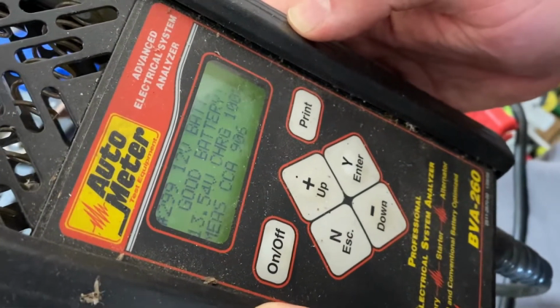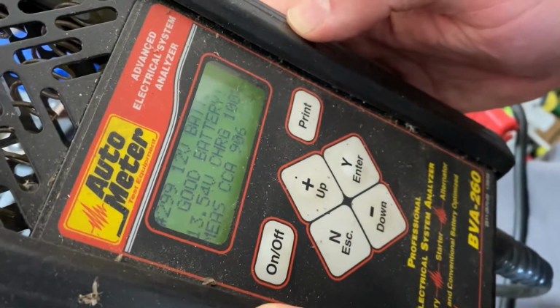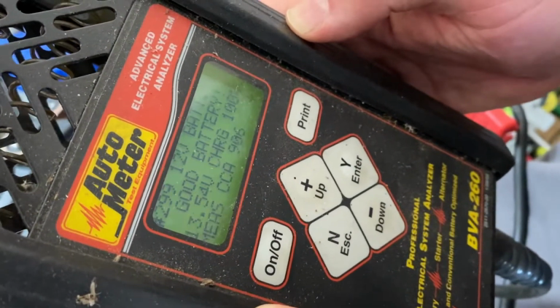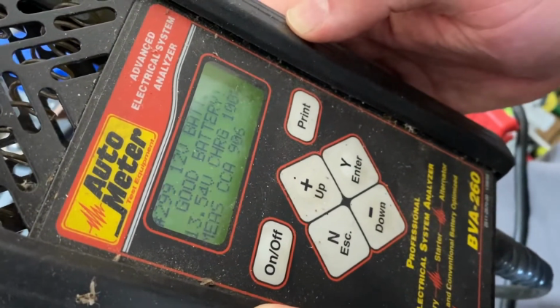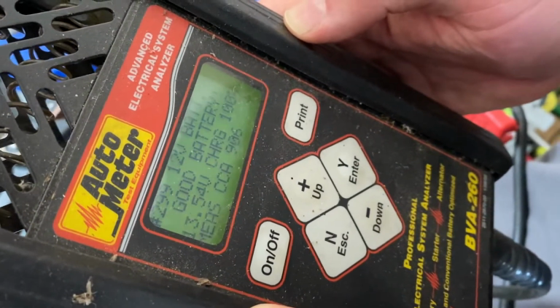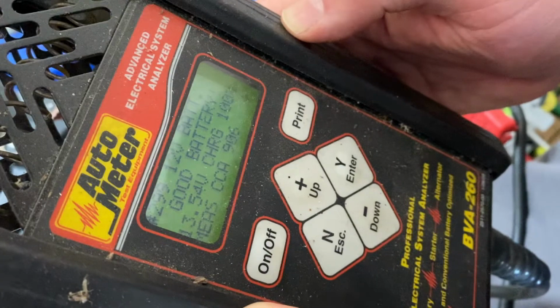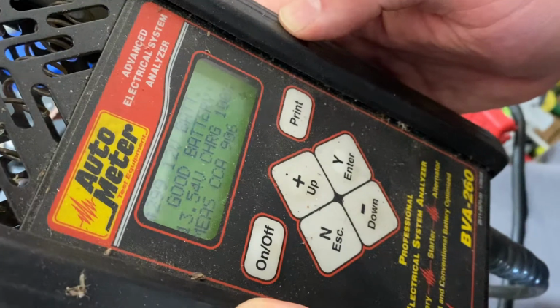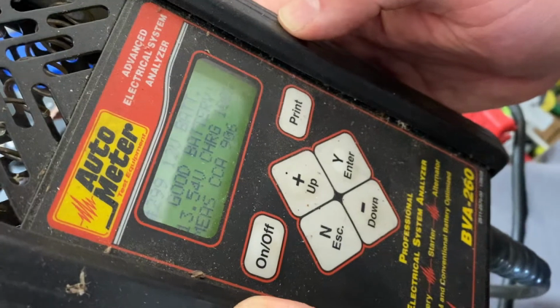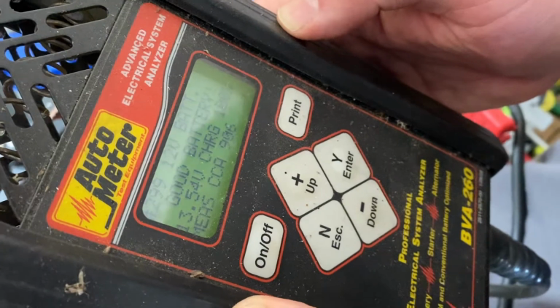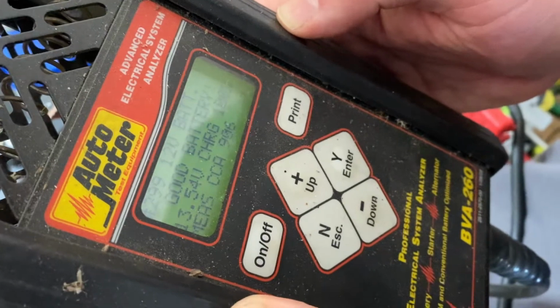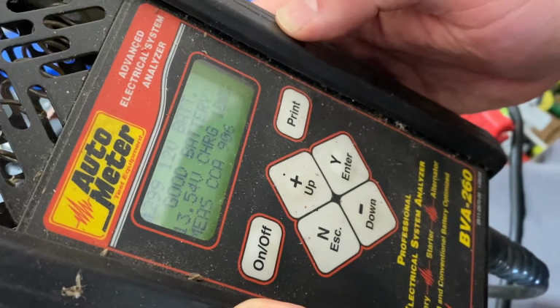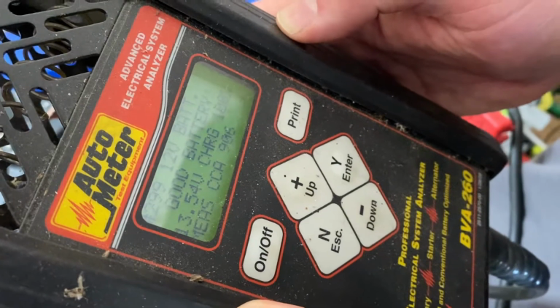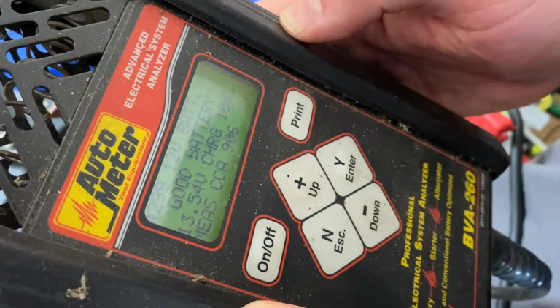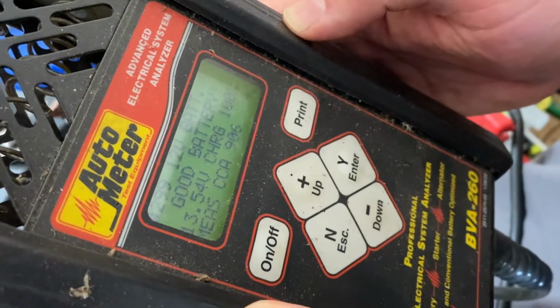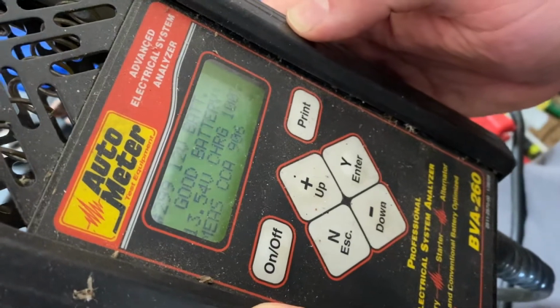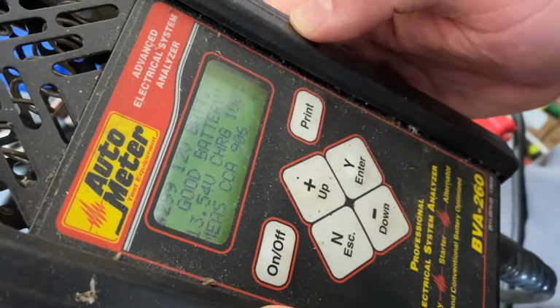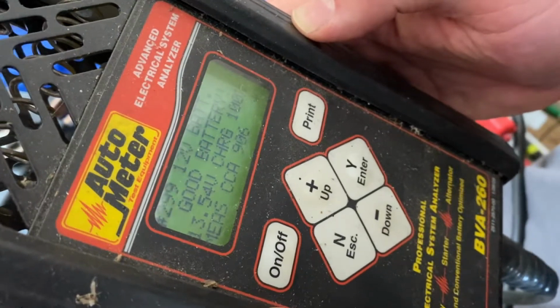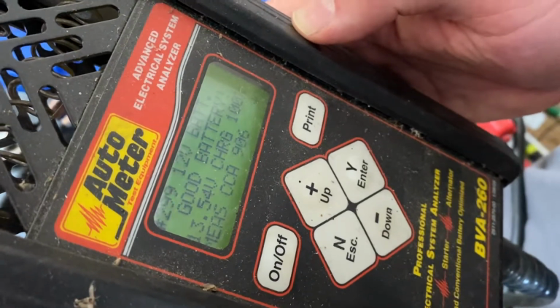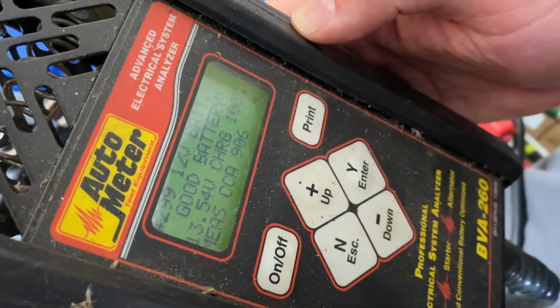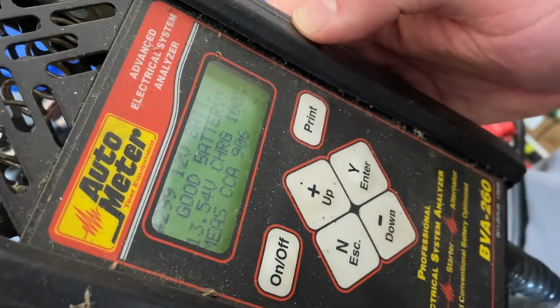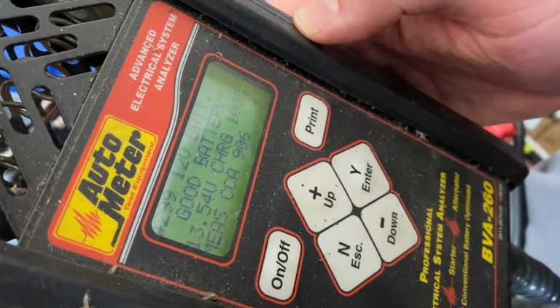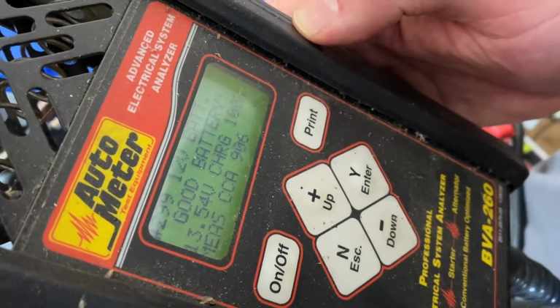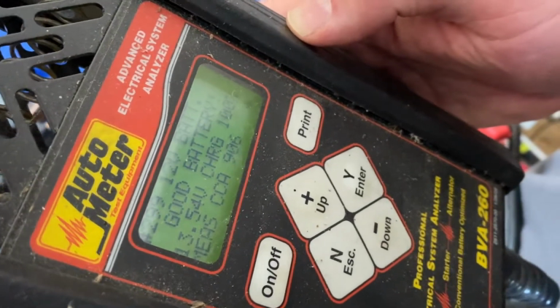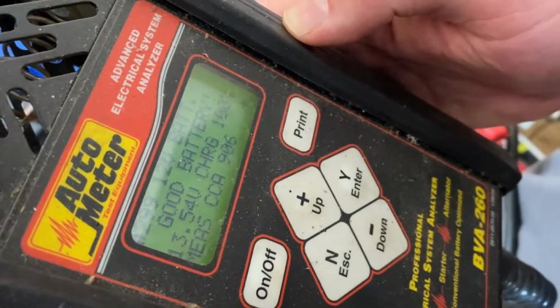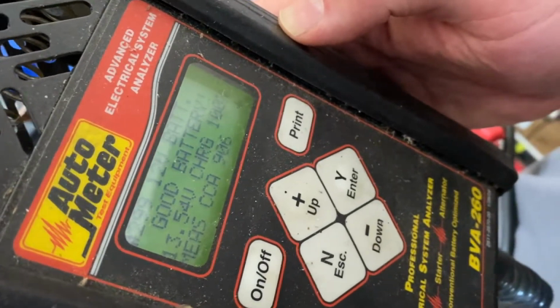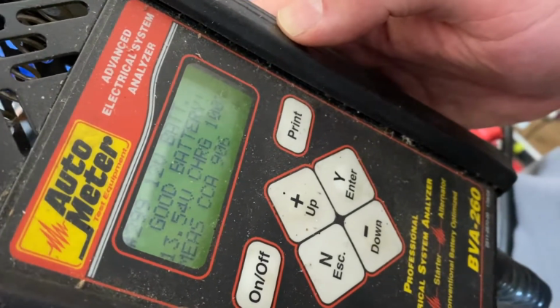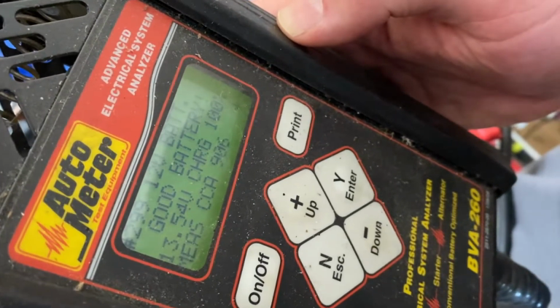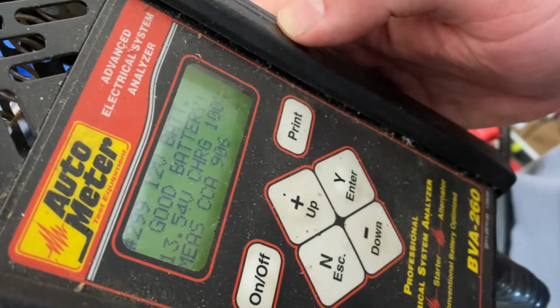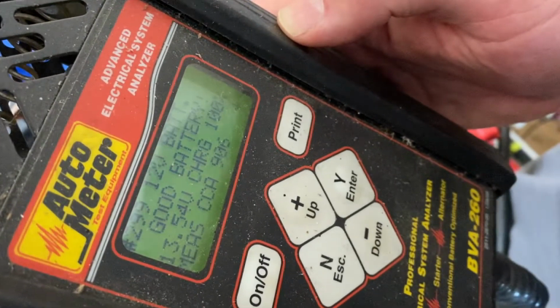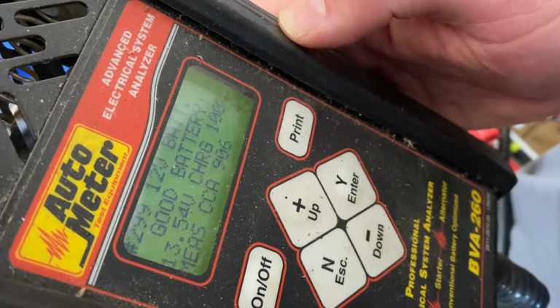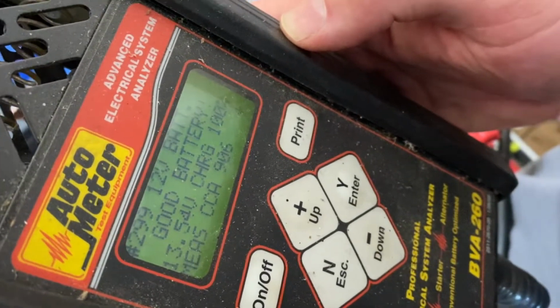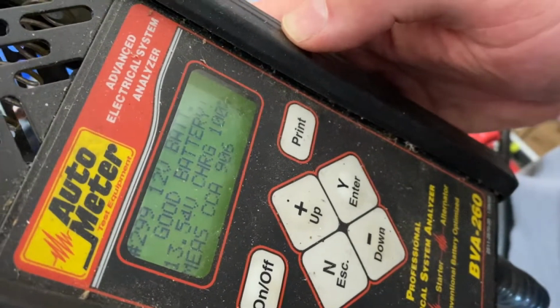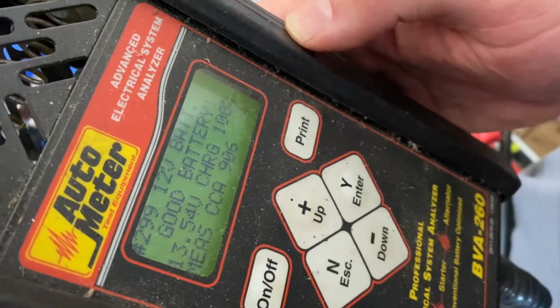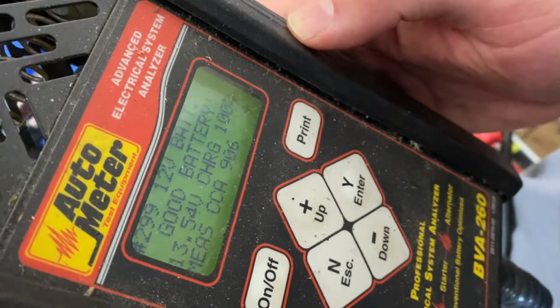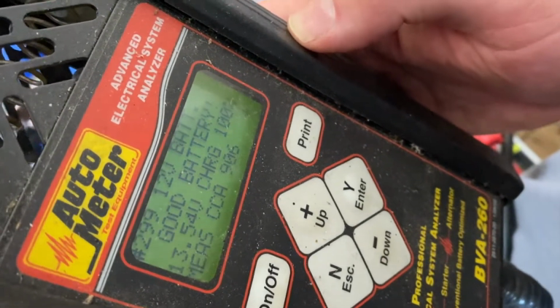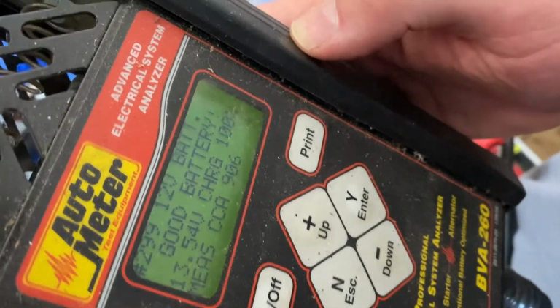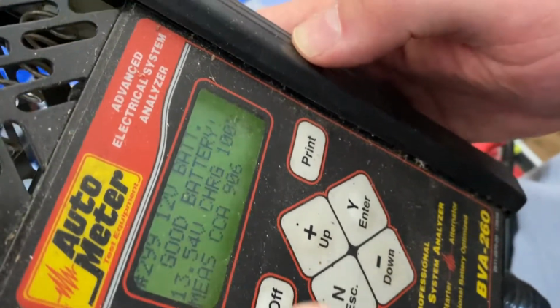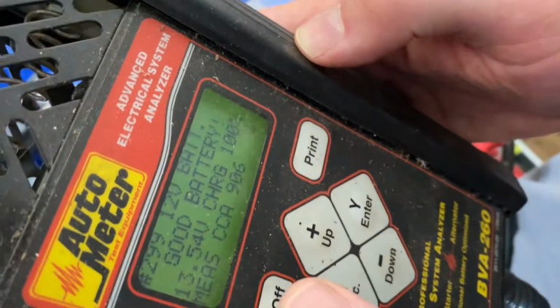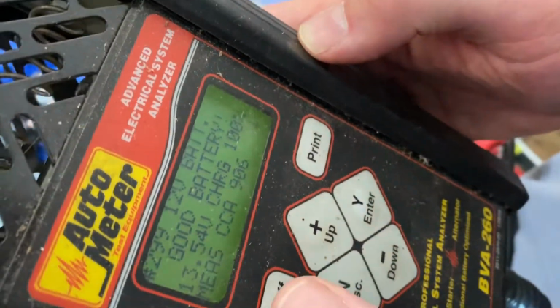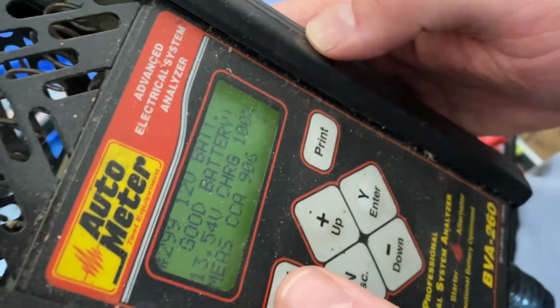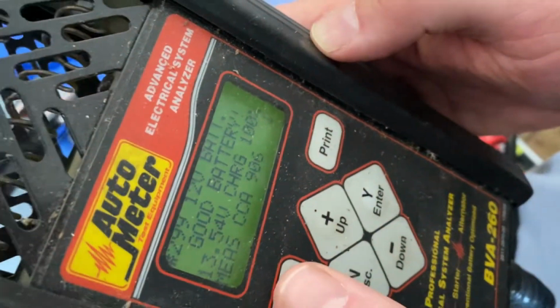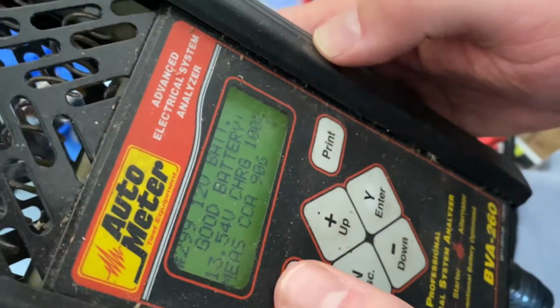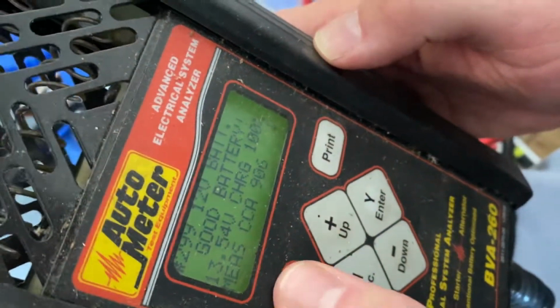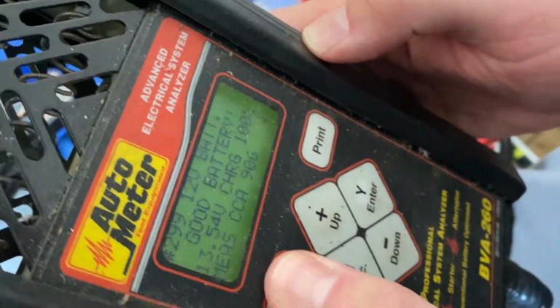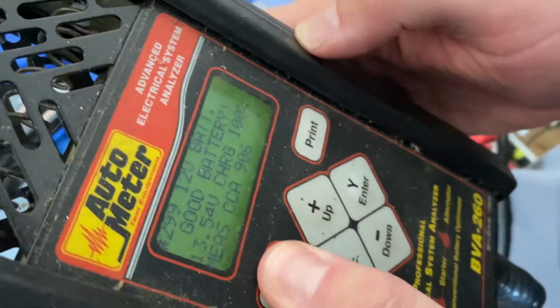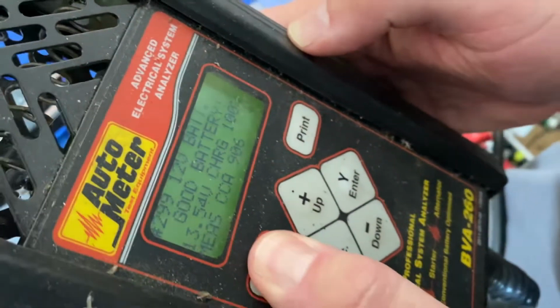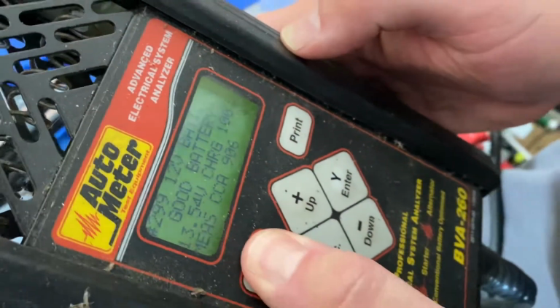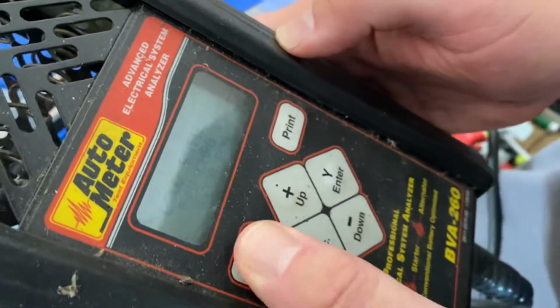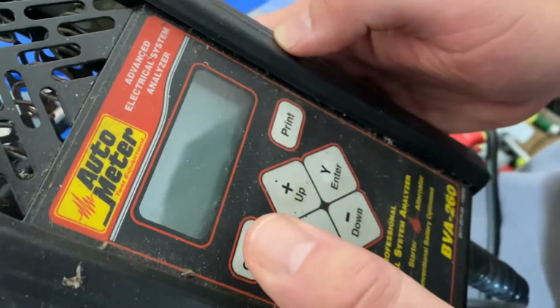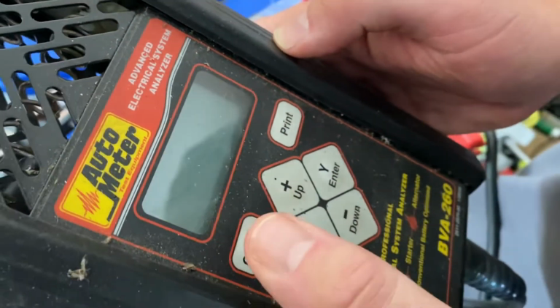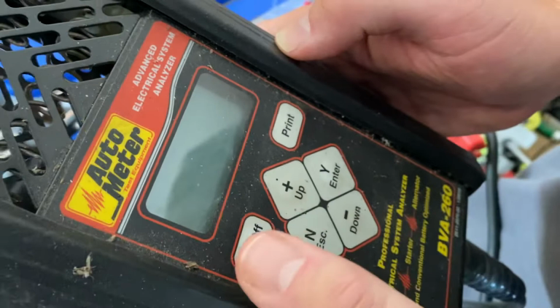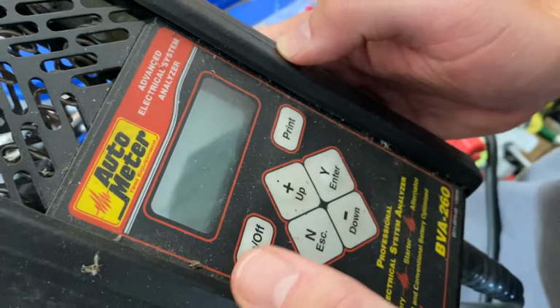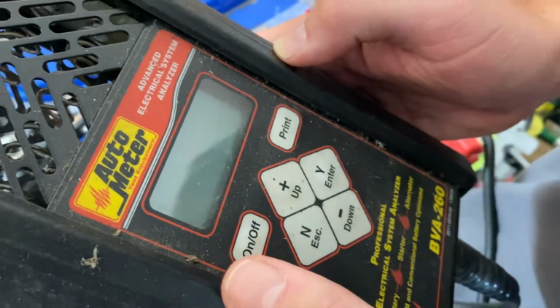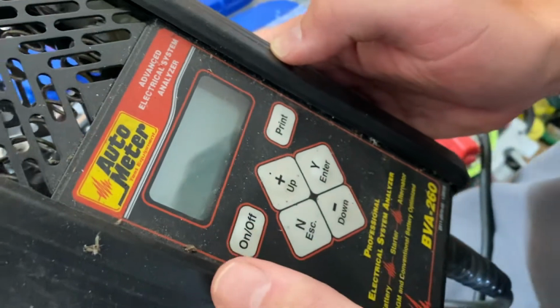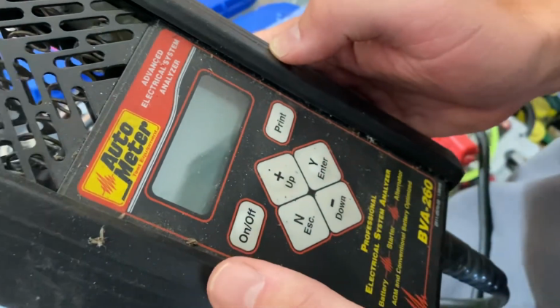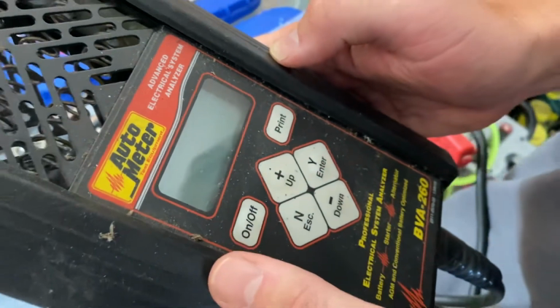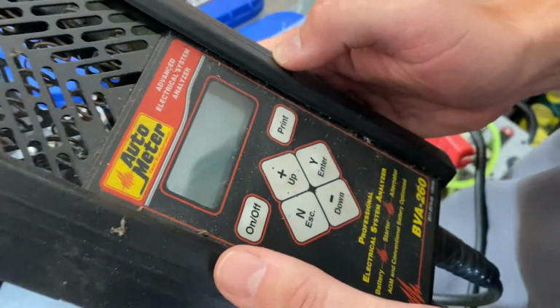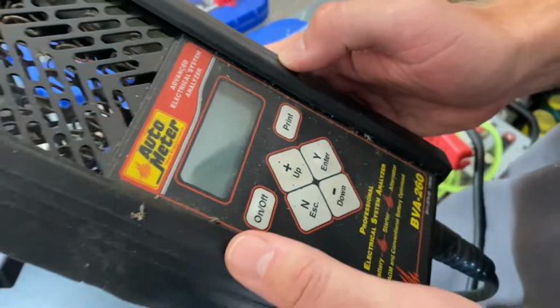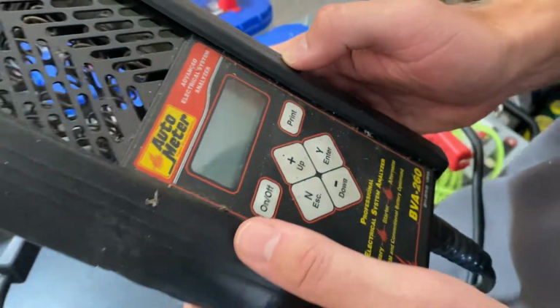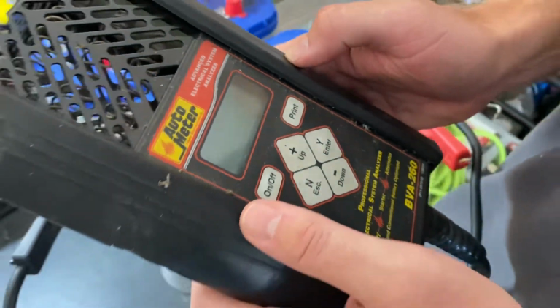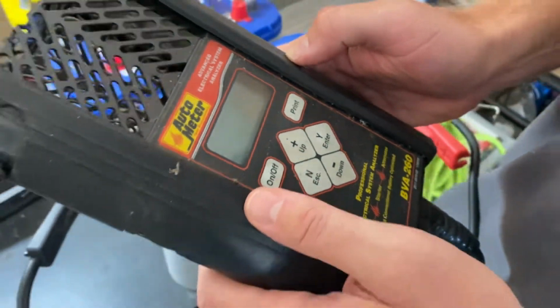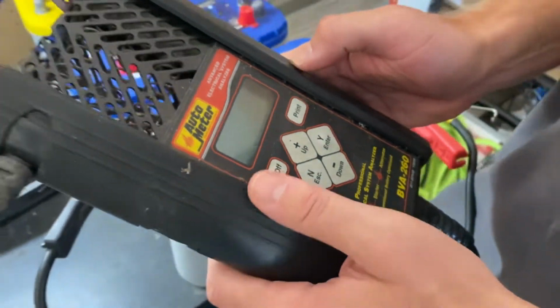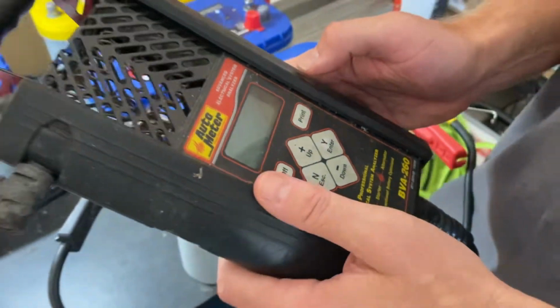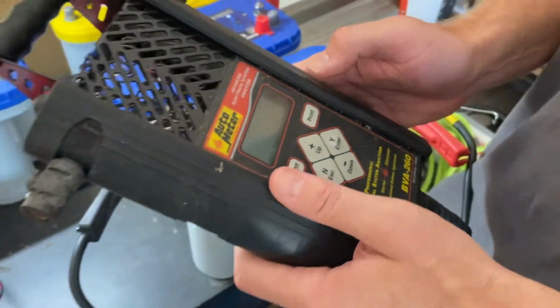This battery load tested at 906 cold cranking amps, so it's a good battery.